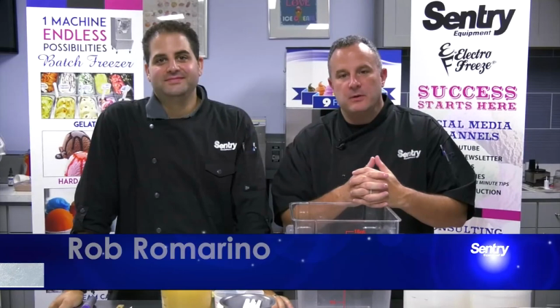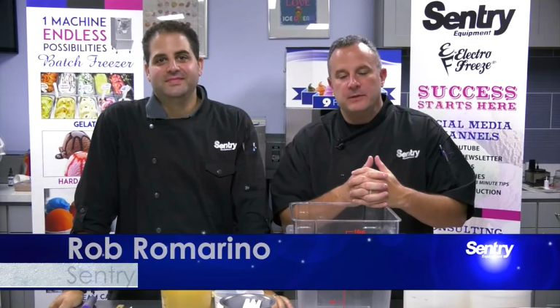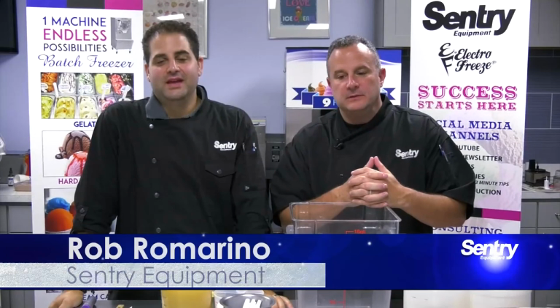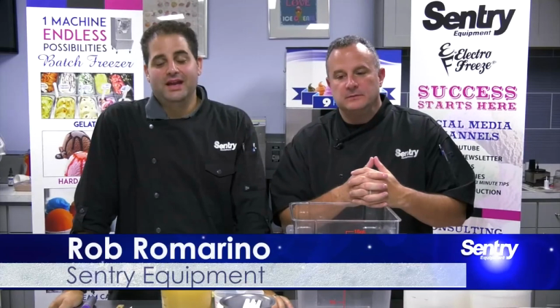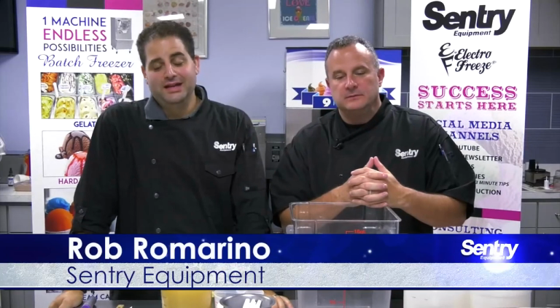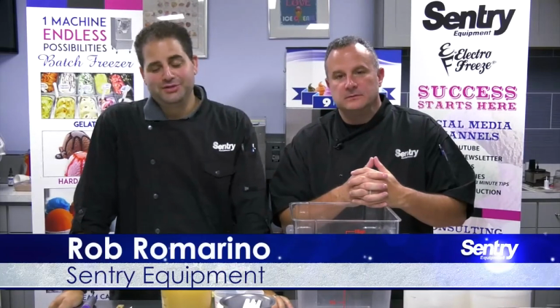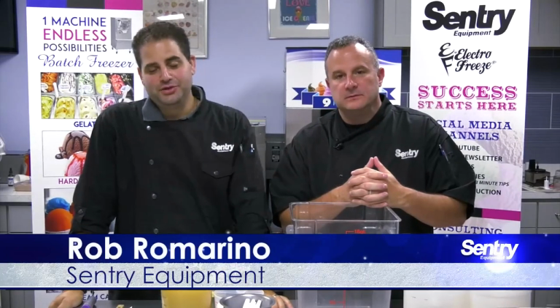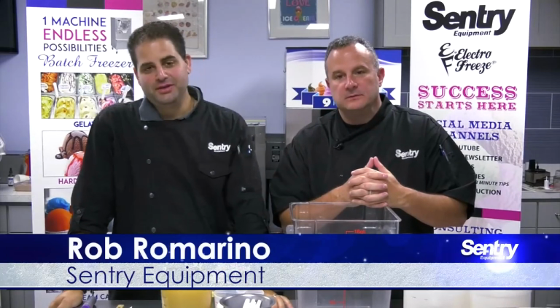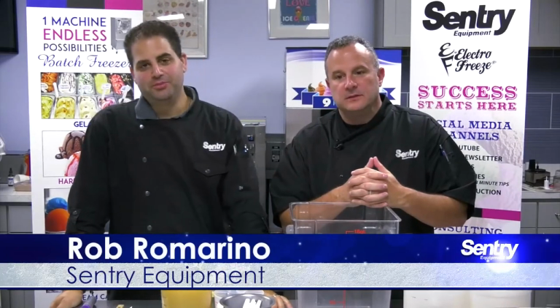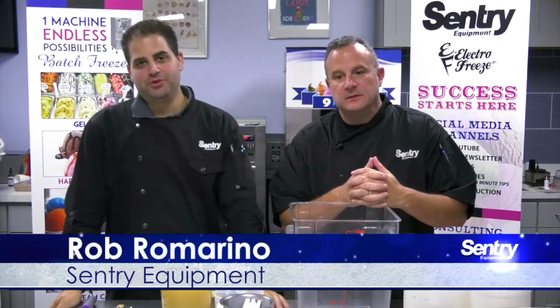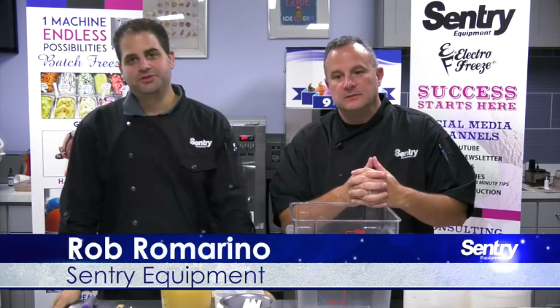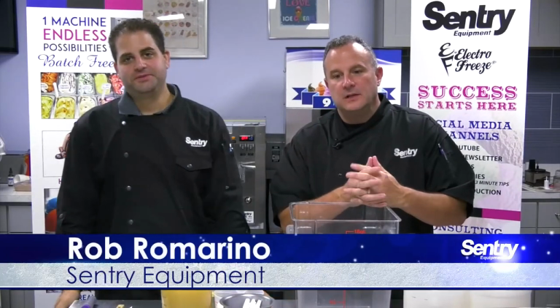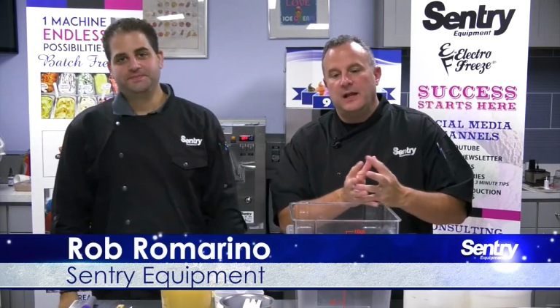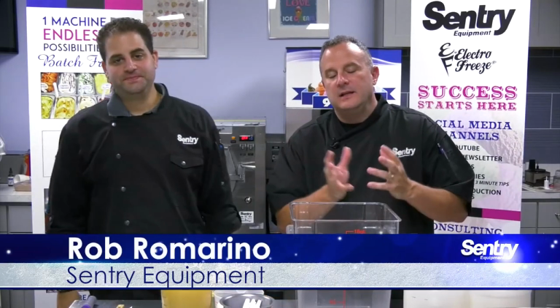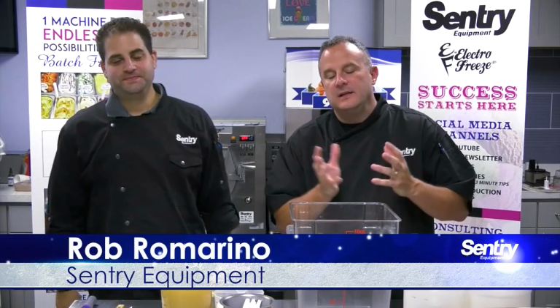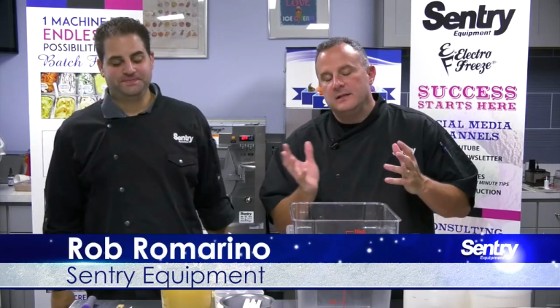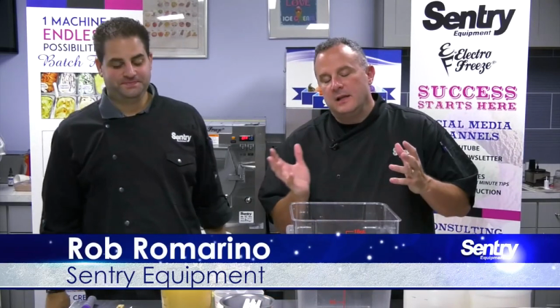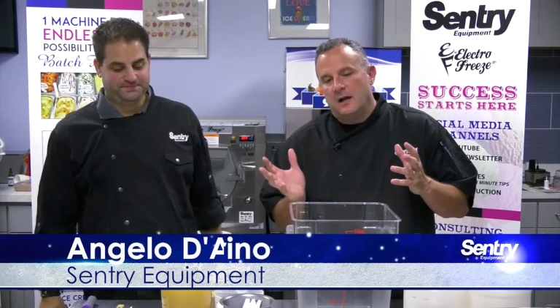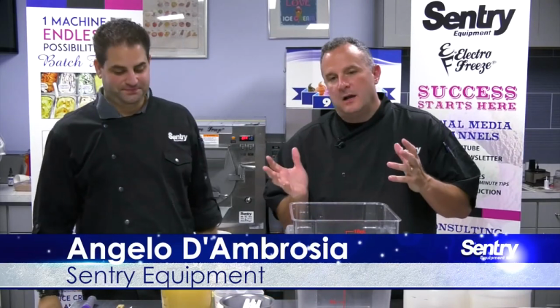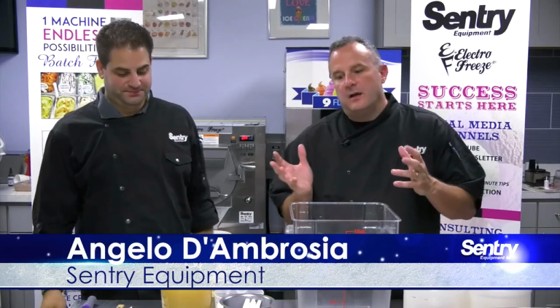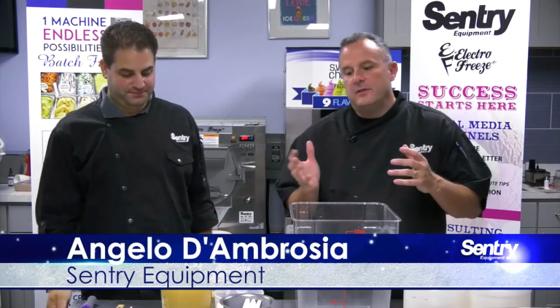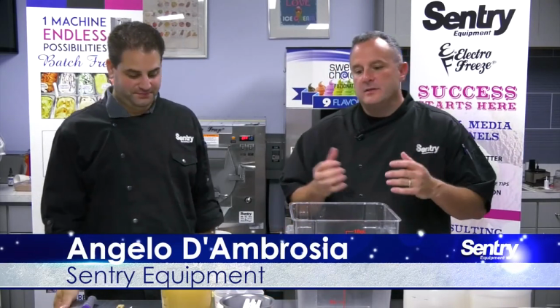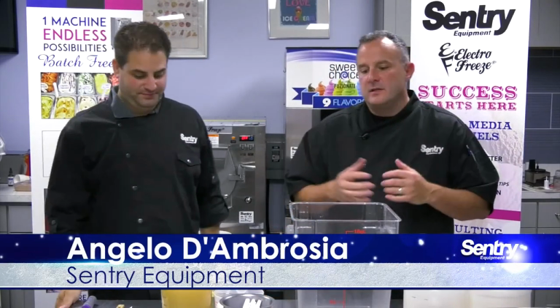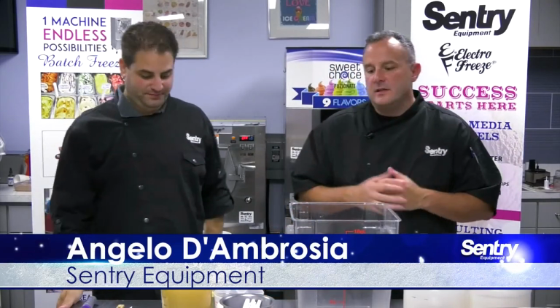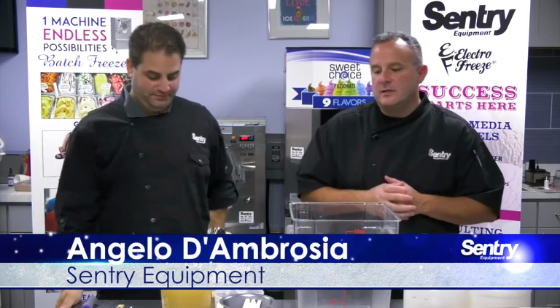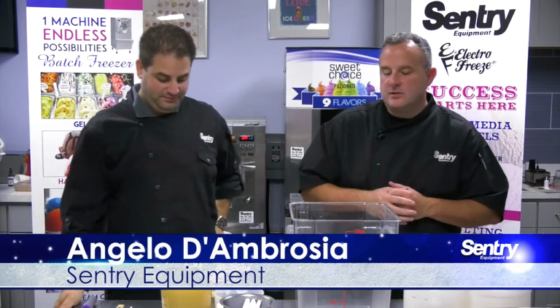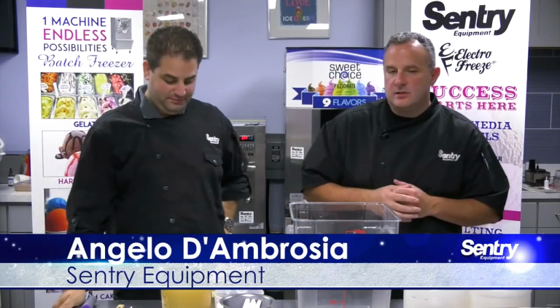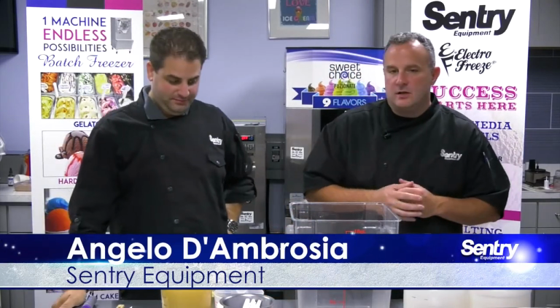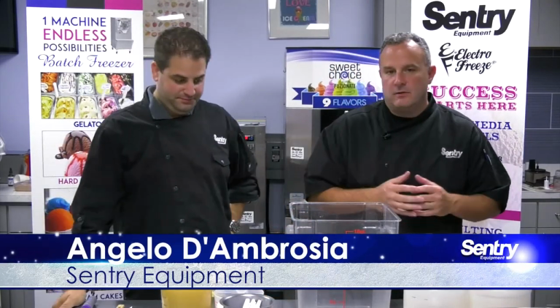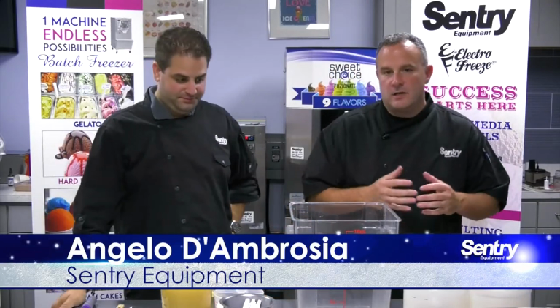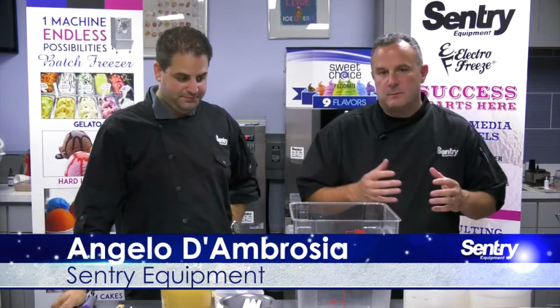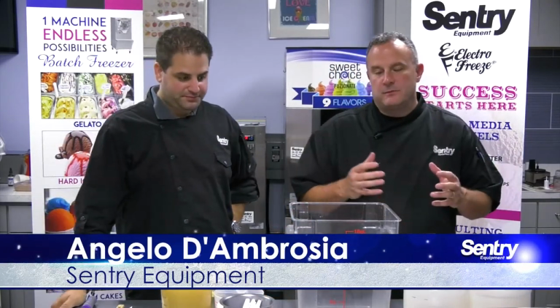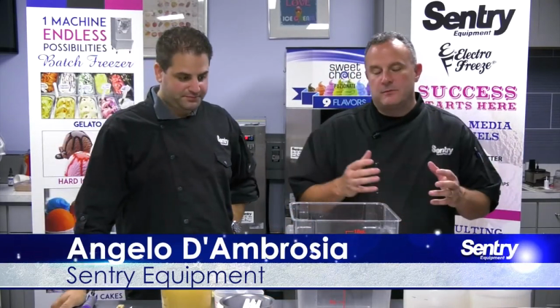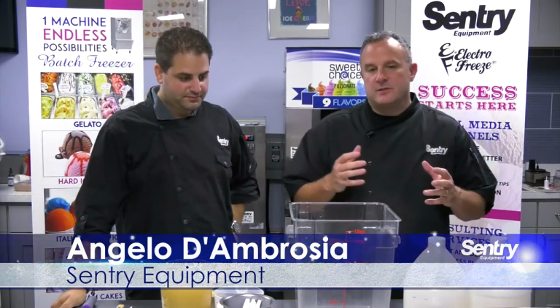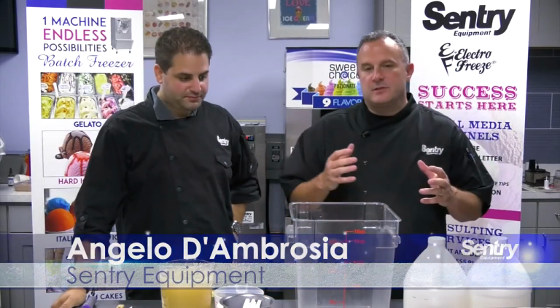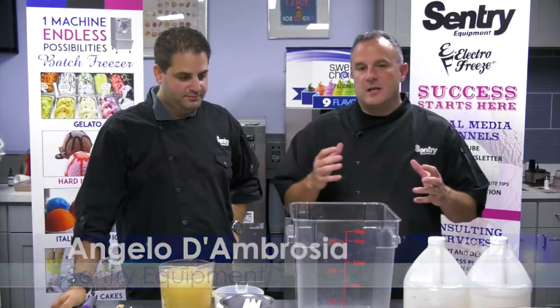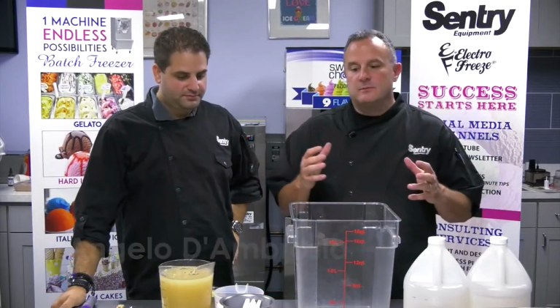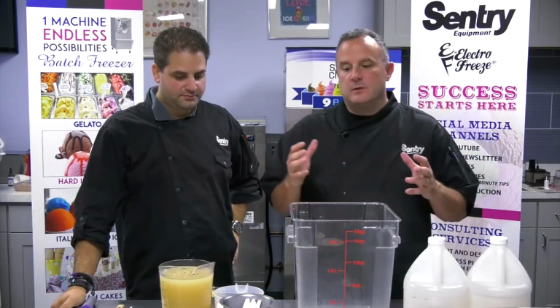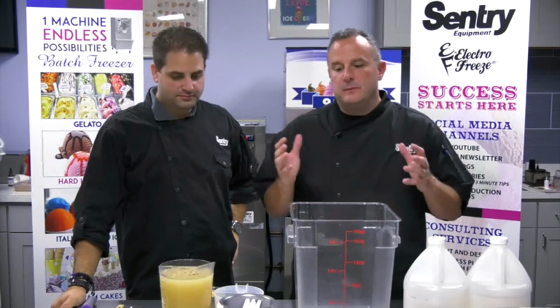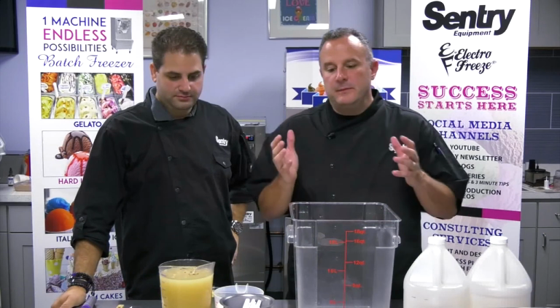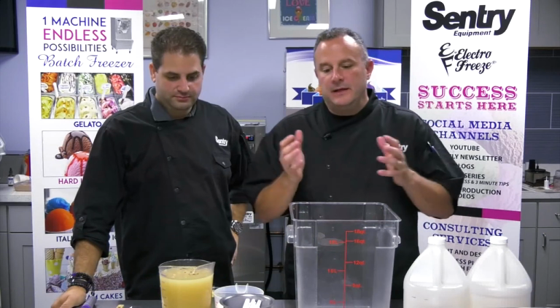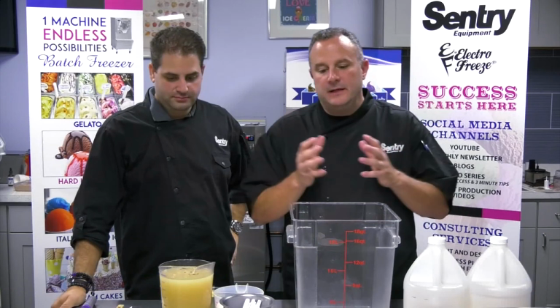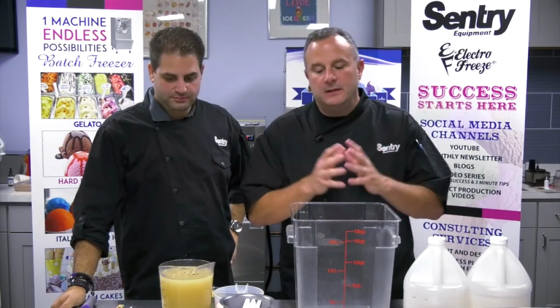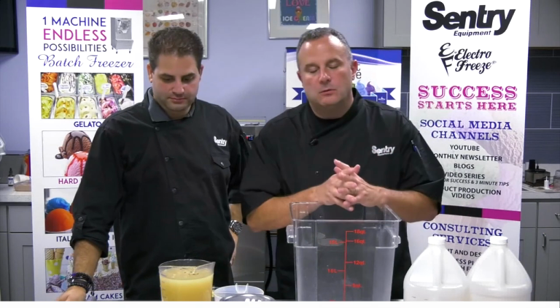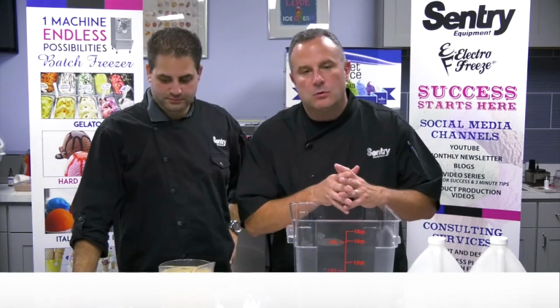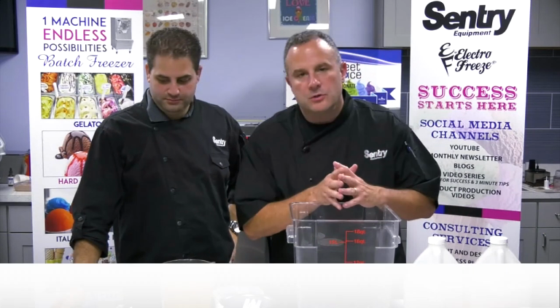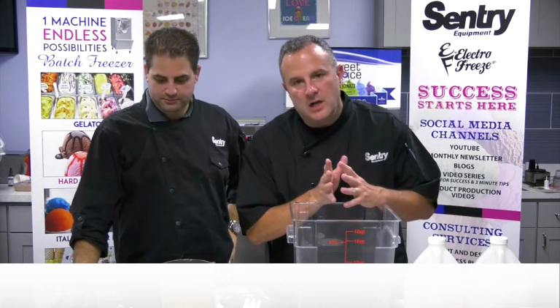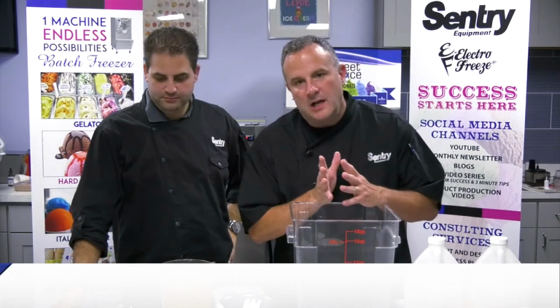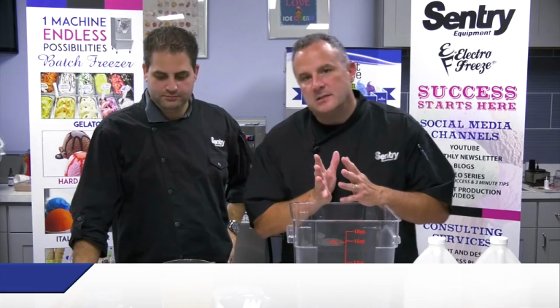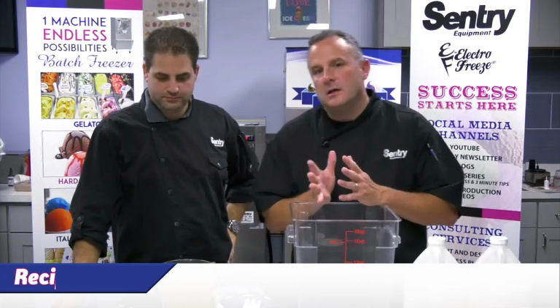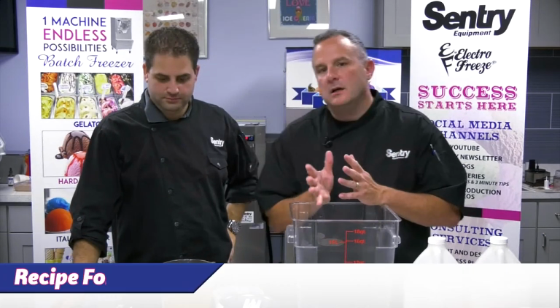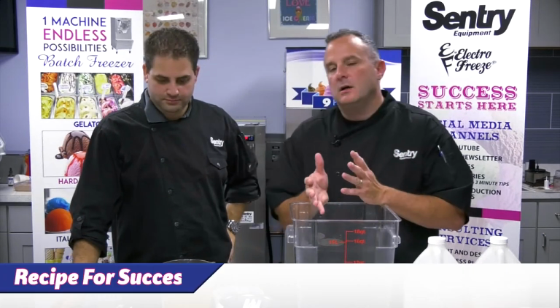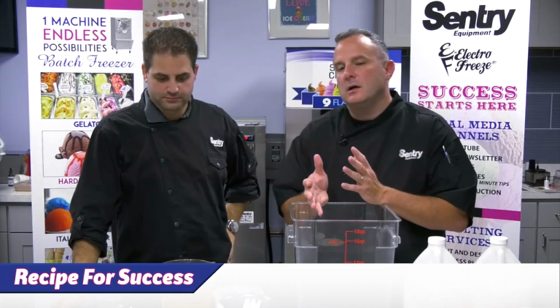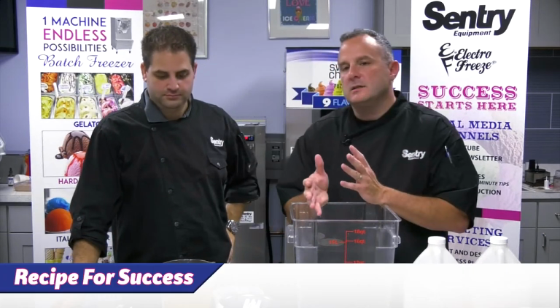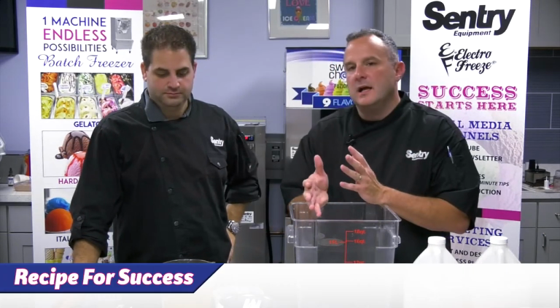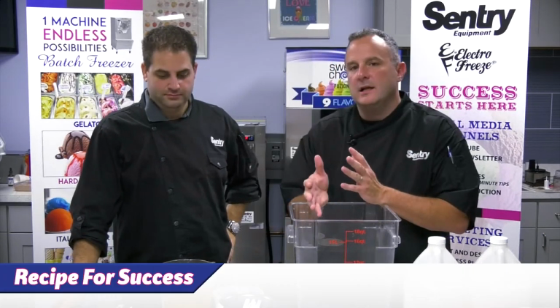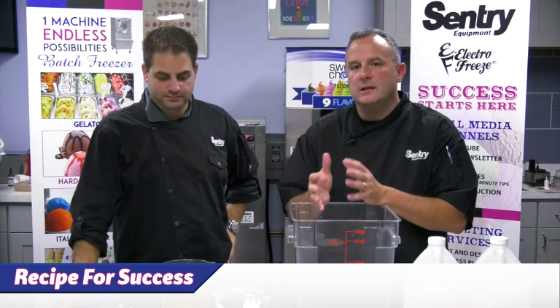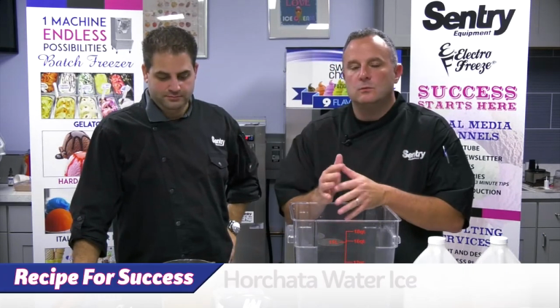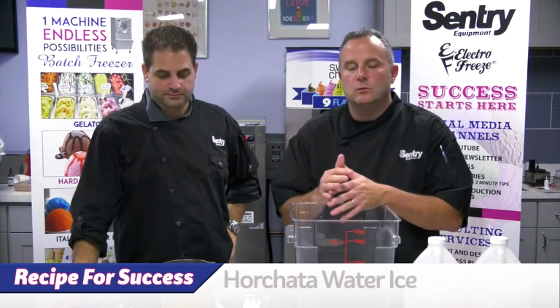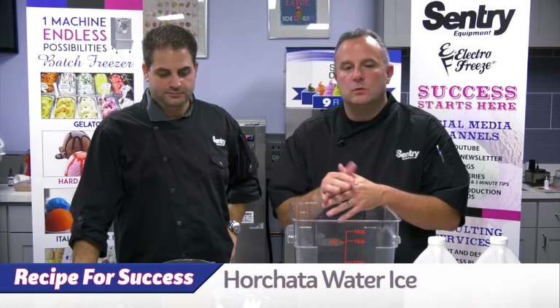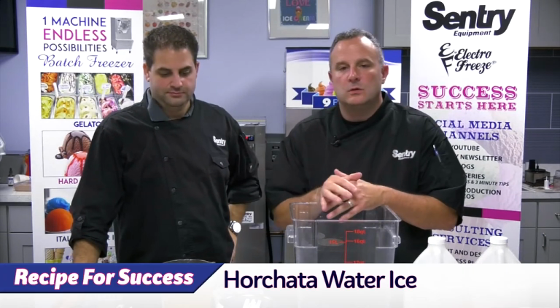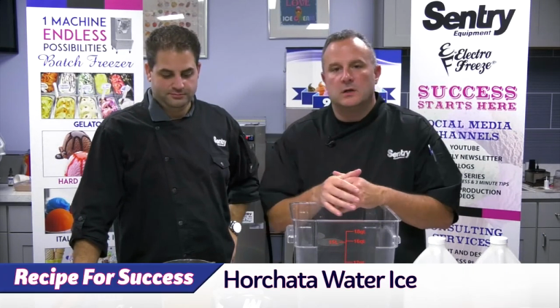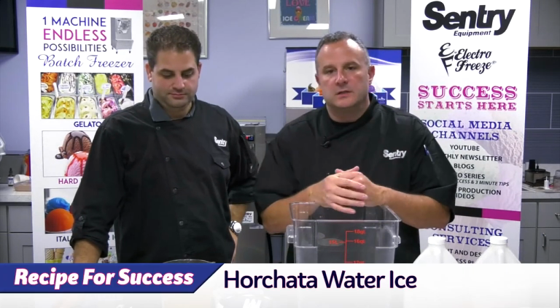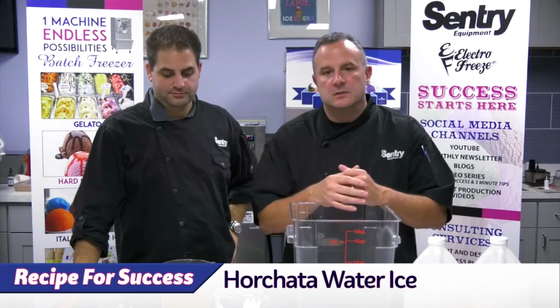I'm Angelo D'Ambrosio, and in this edition of Recipe for Success, we're going to be making a horchata Italian water ice.